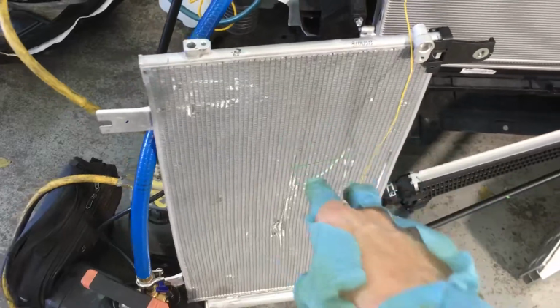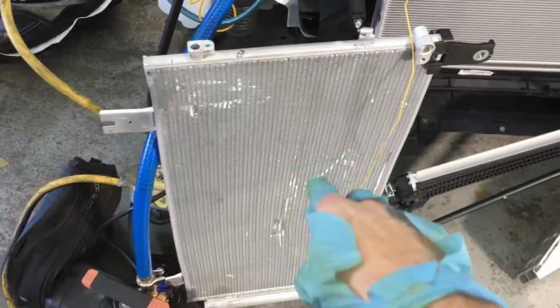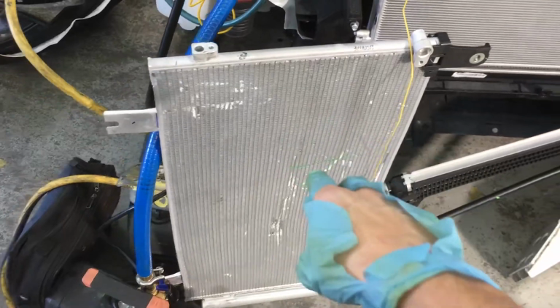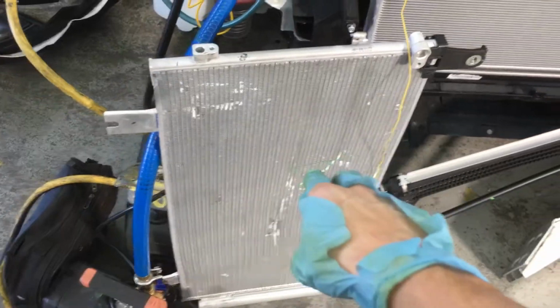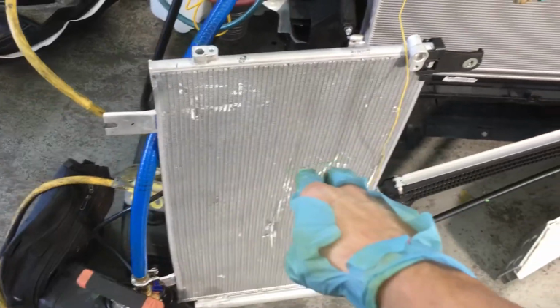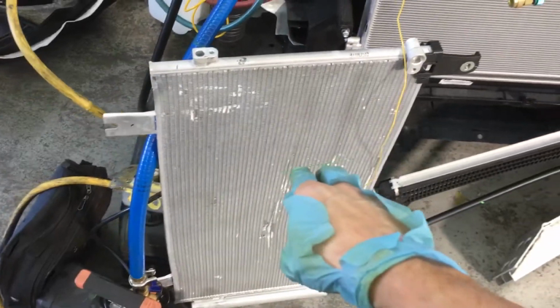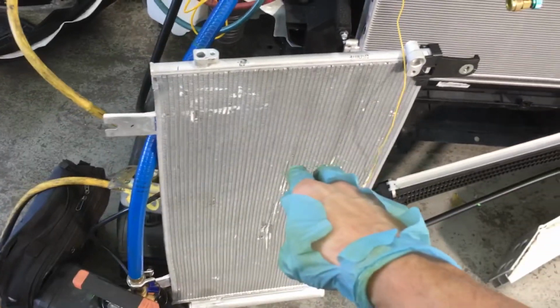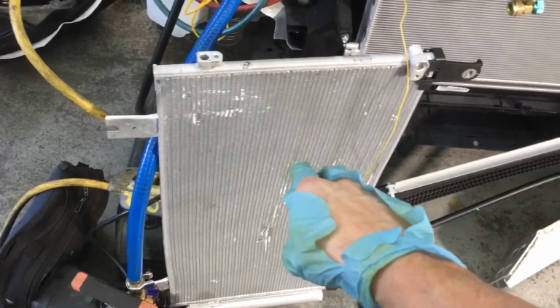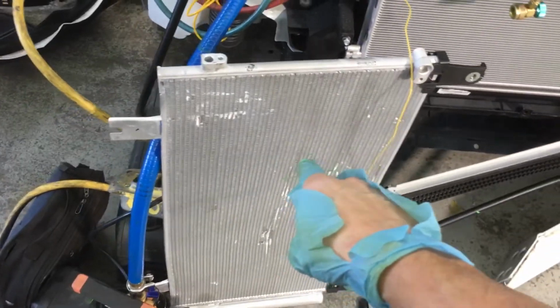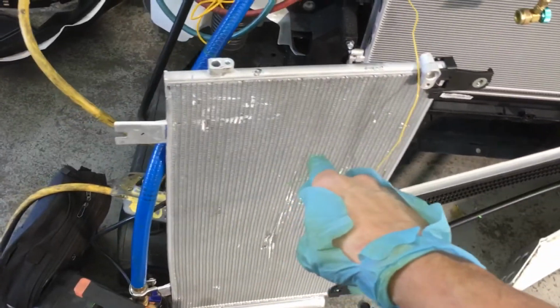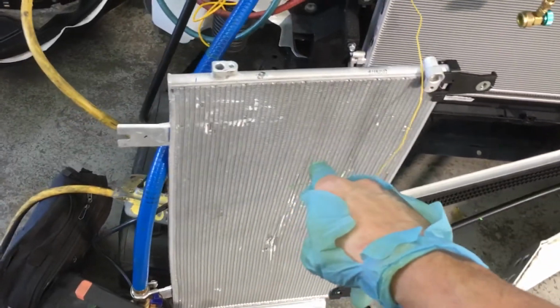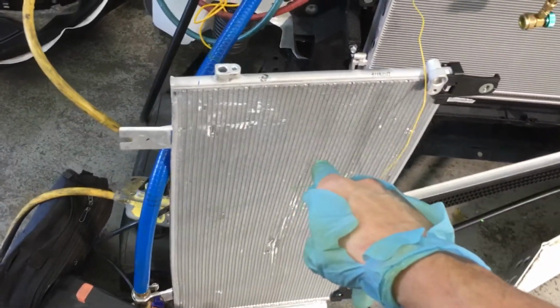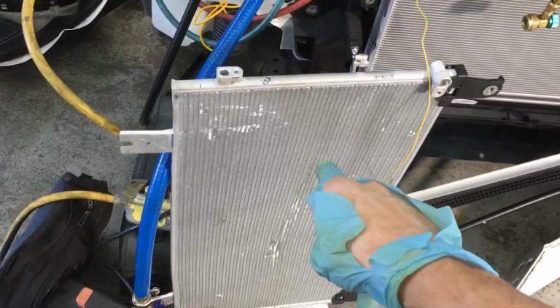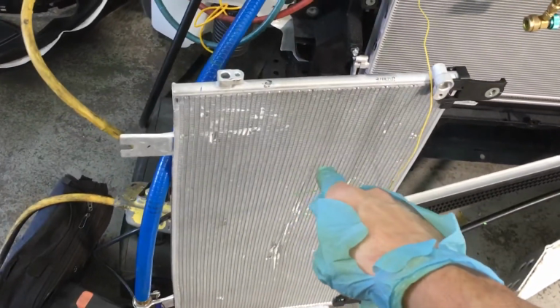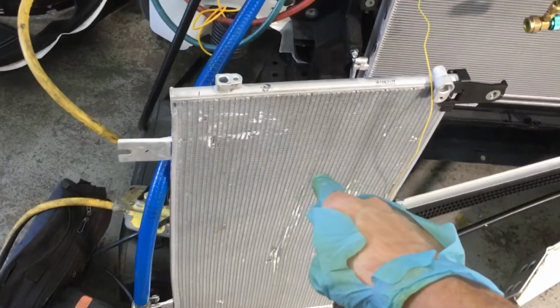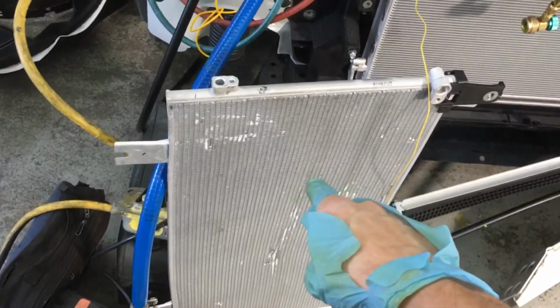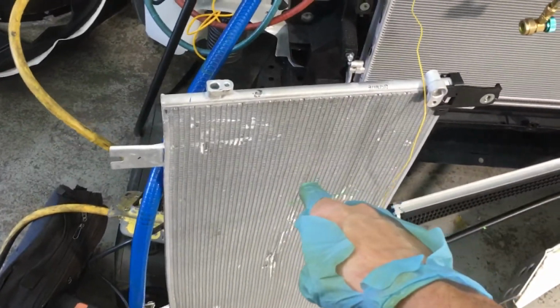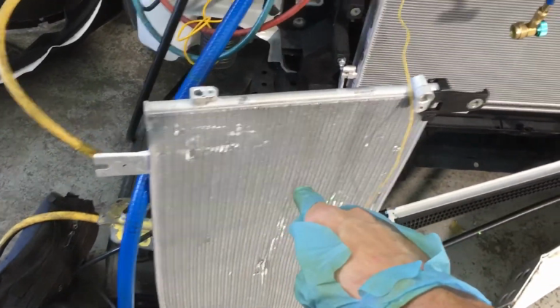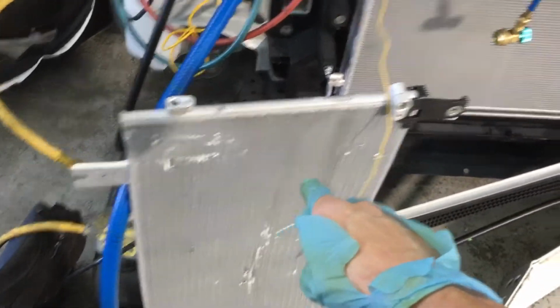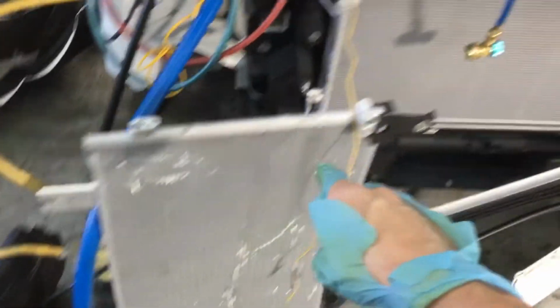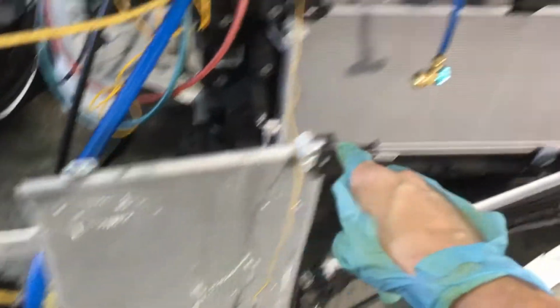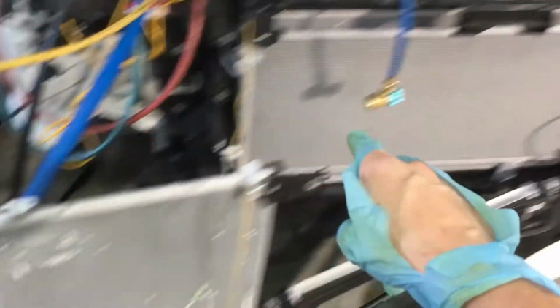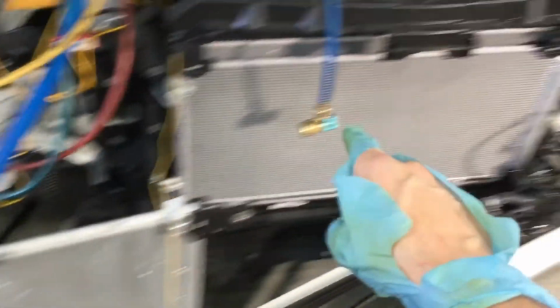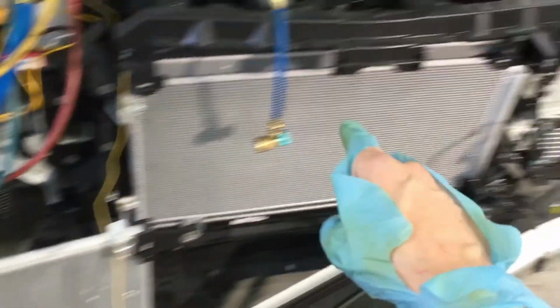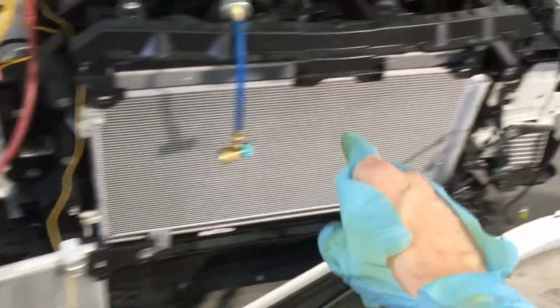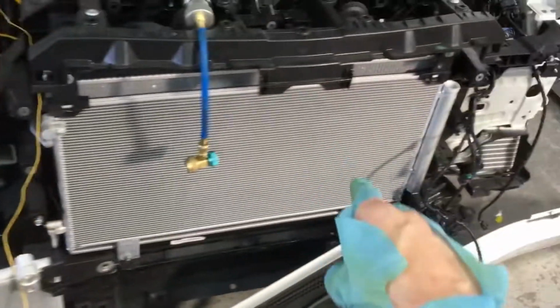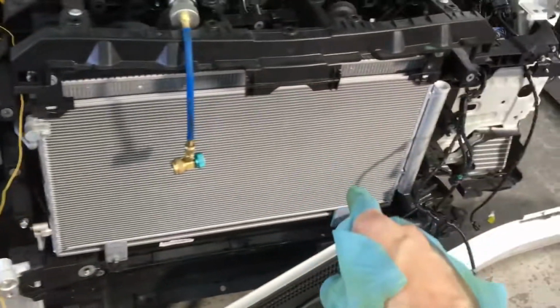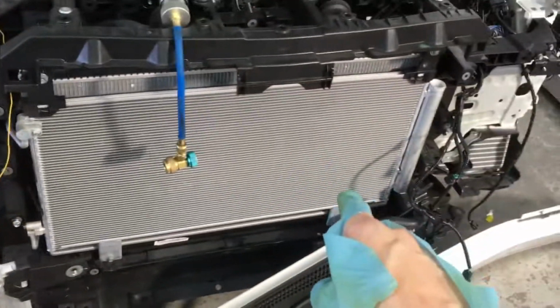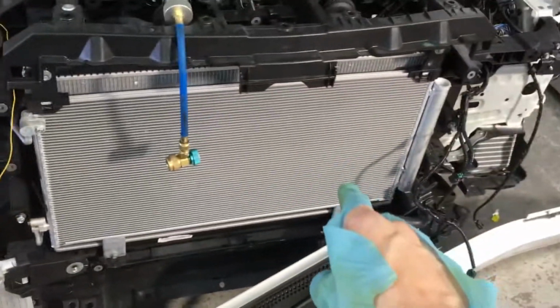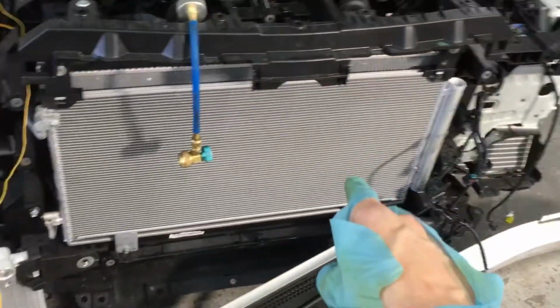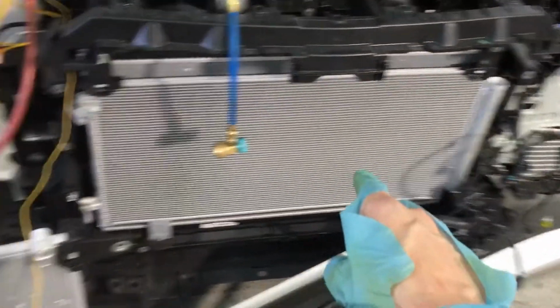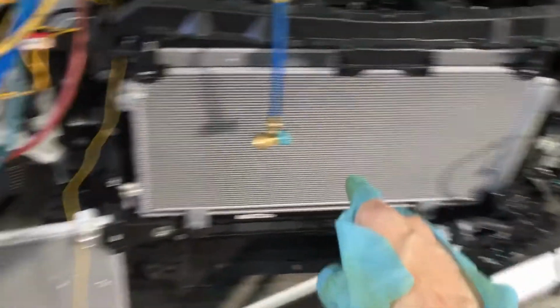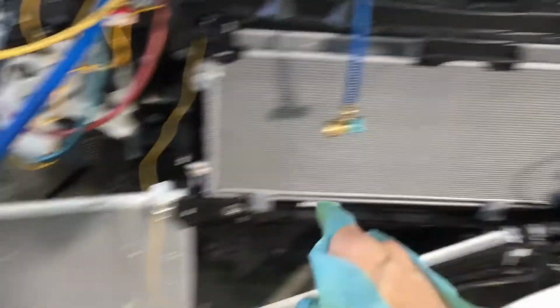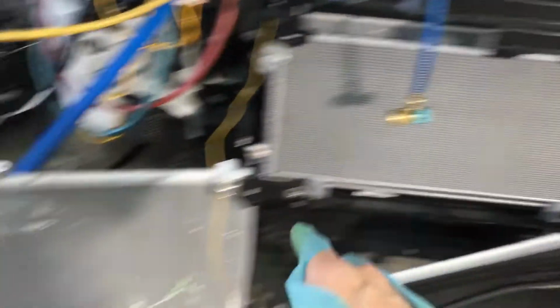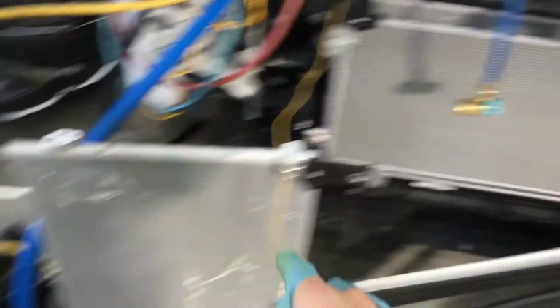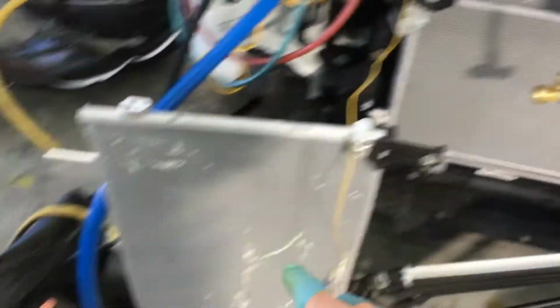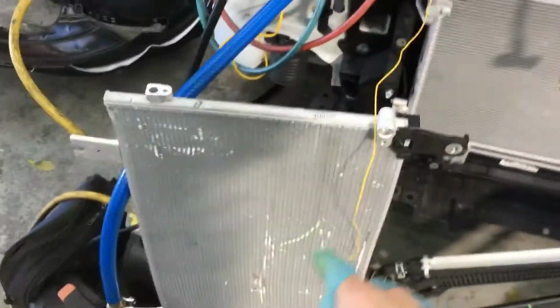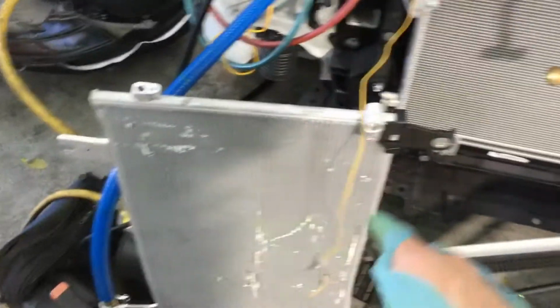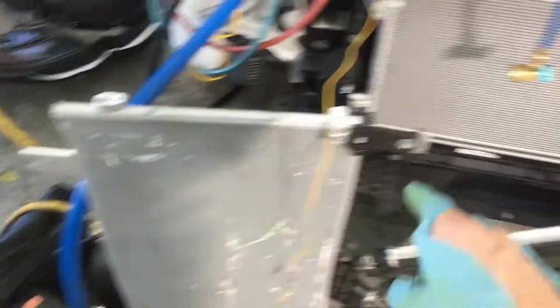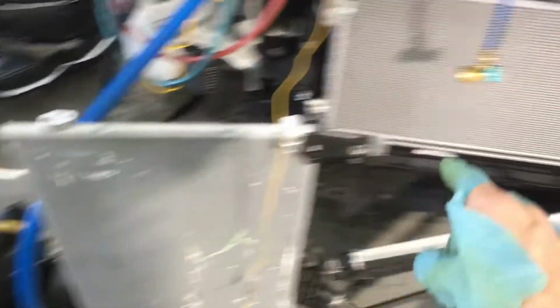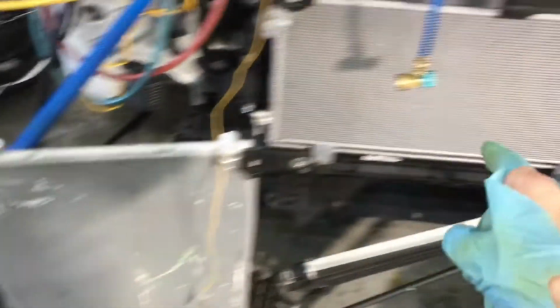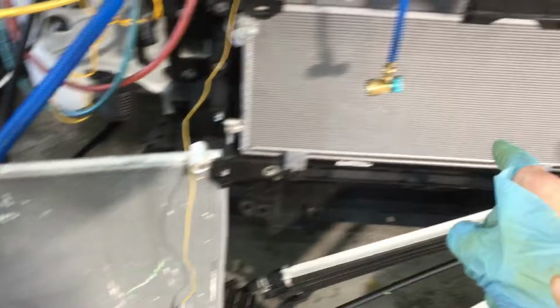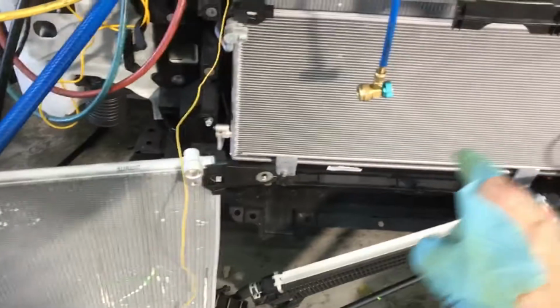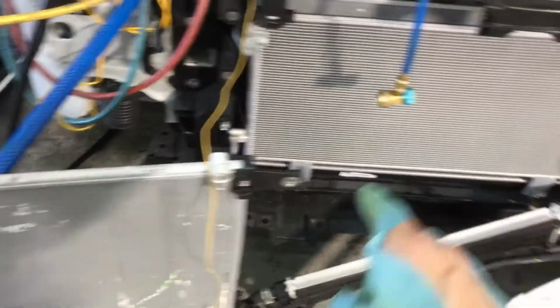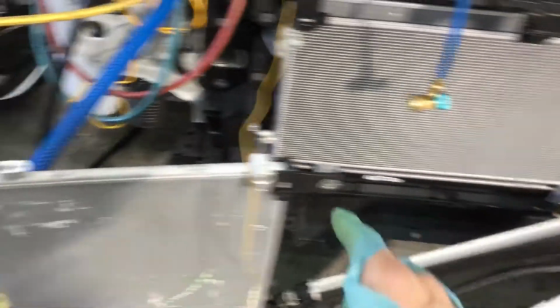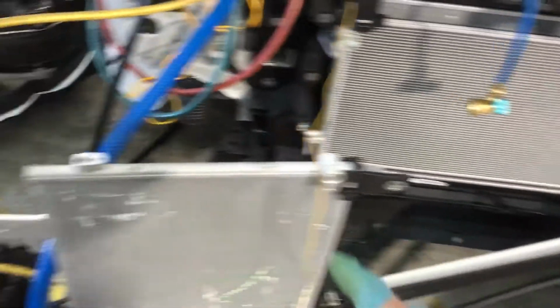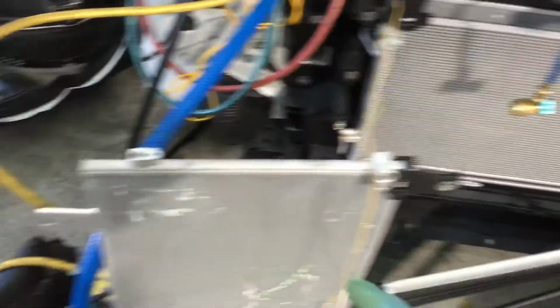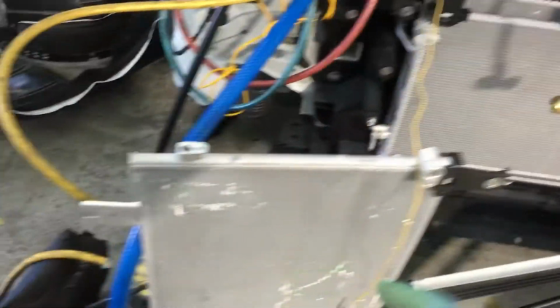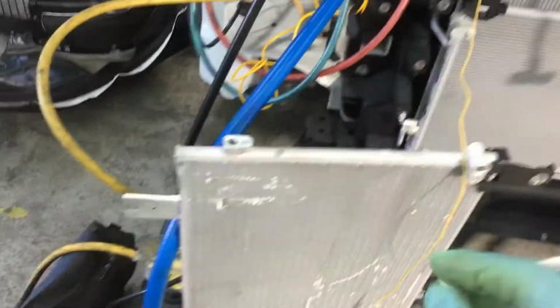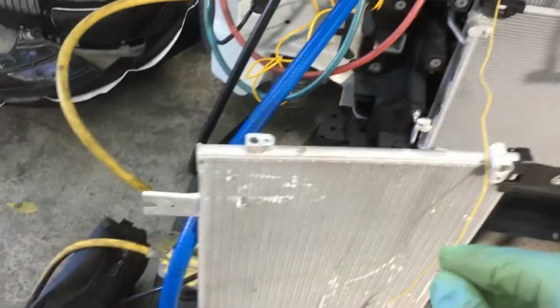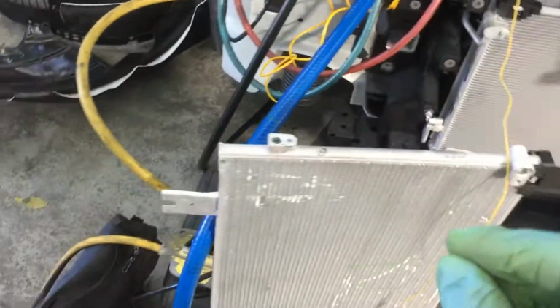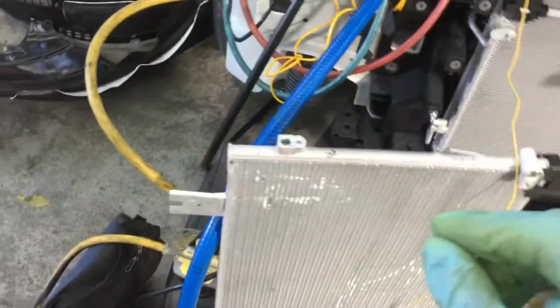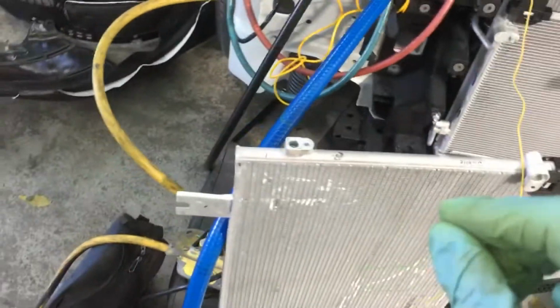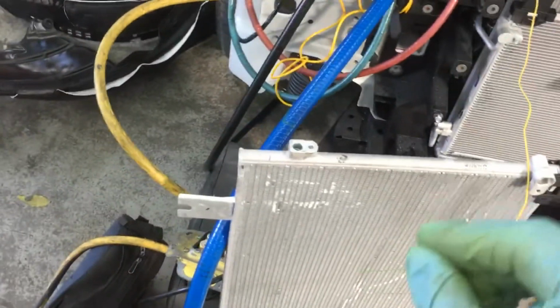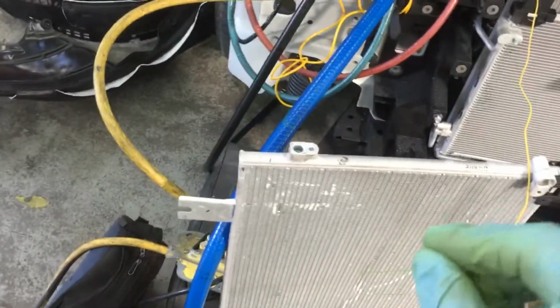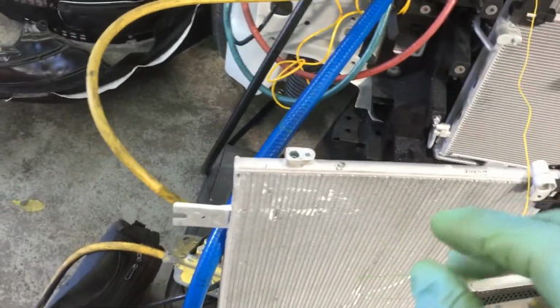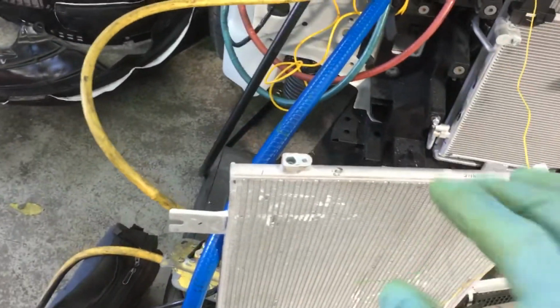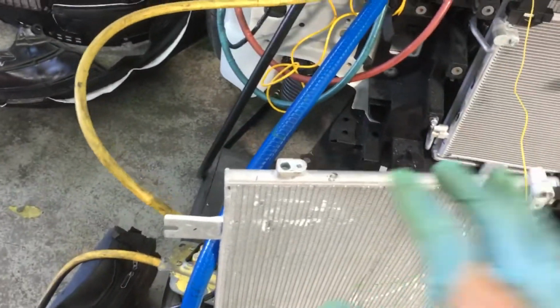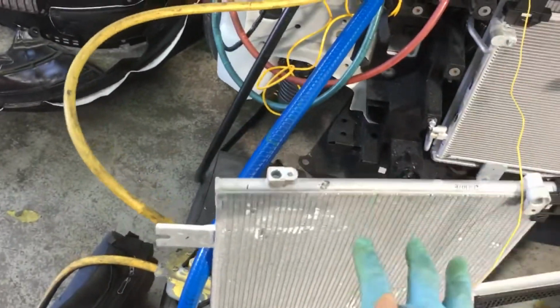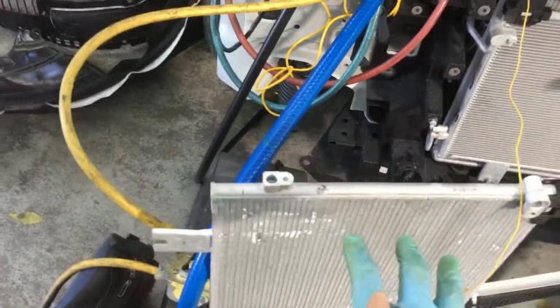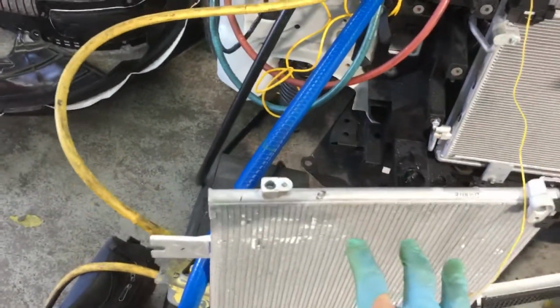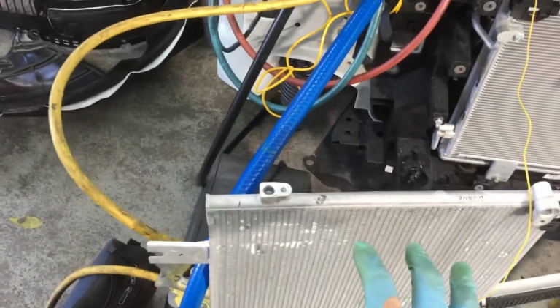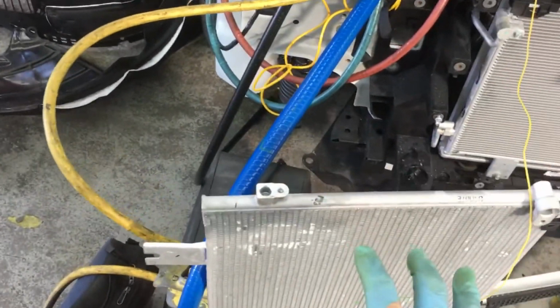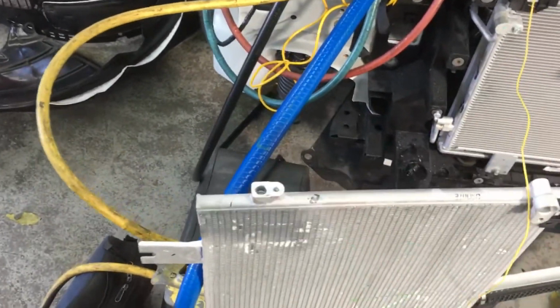This is a Denso condenser. They just changed it. Now this is OEM.